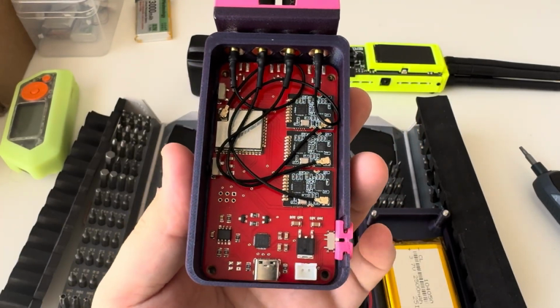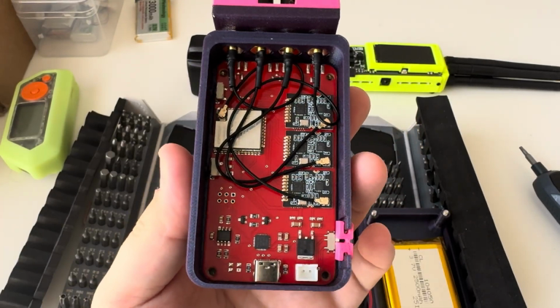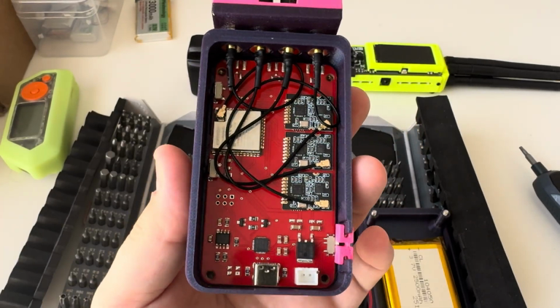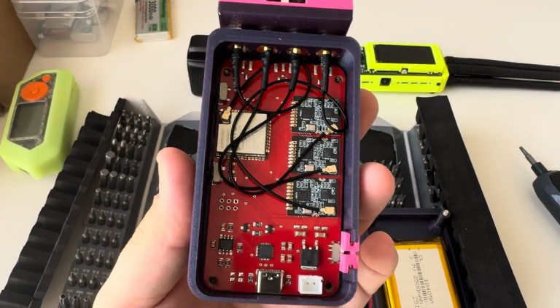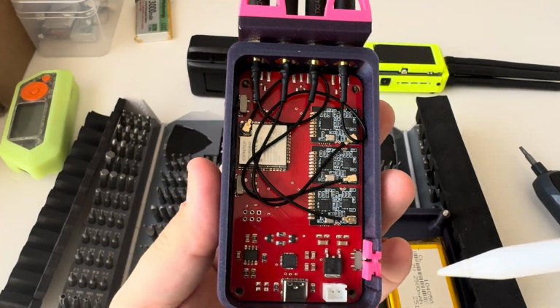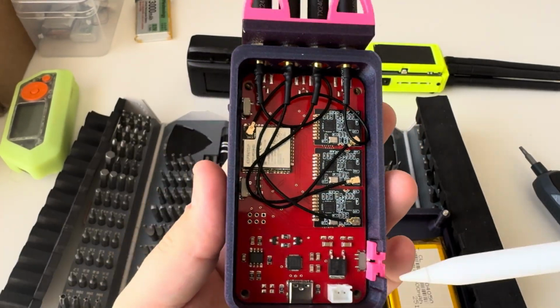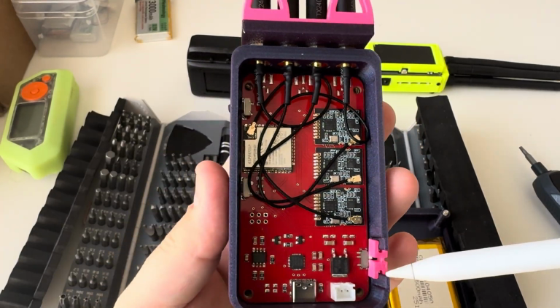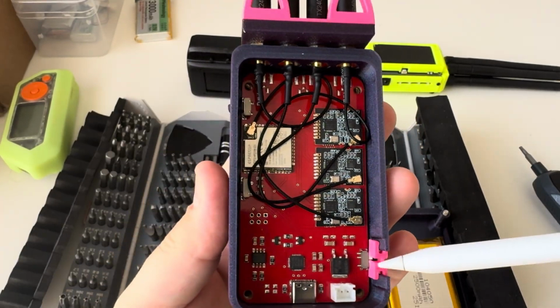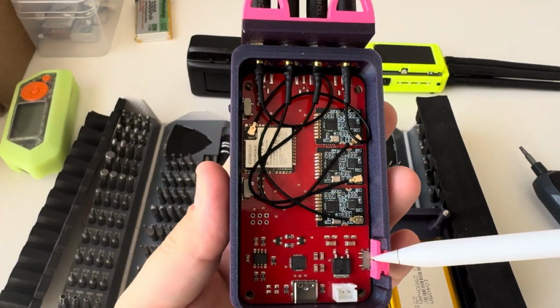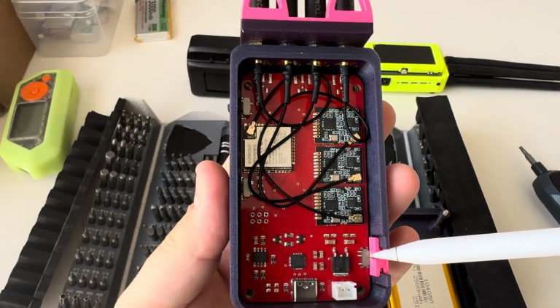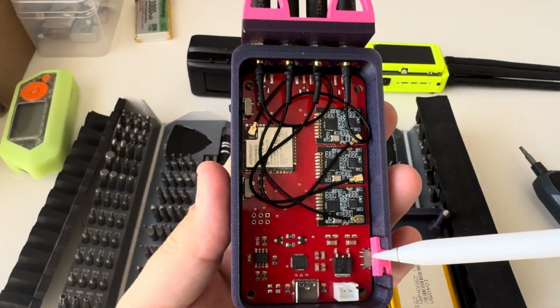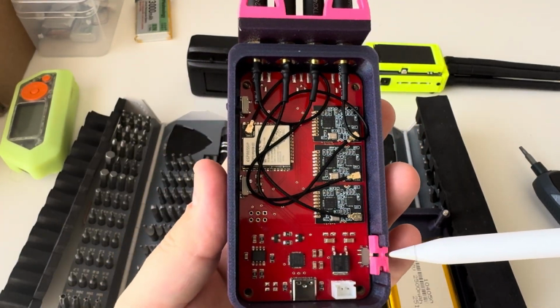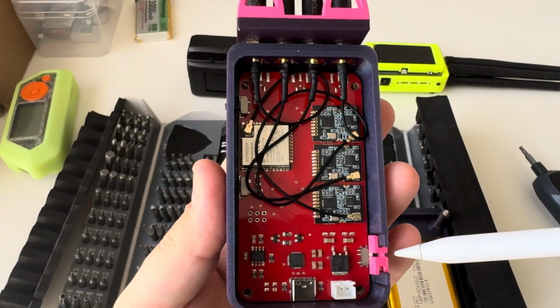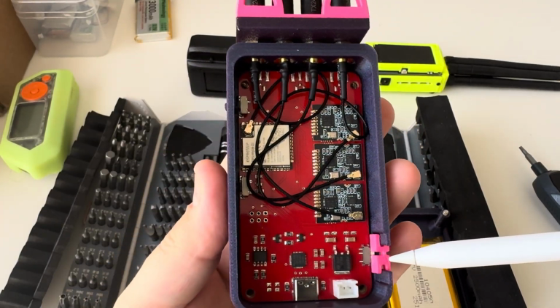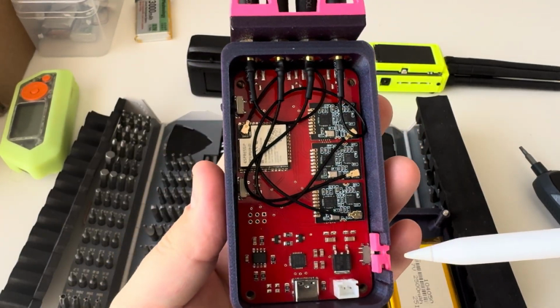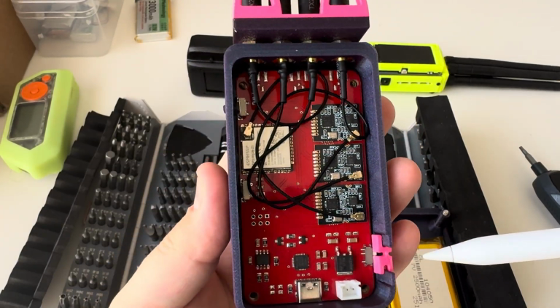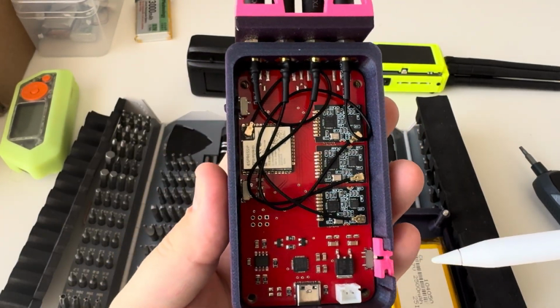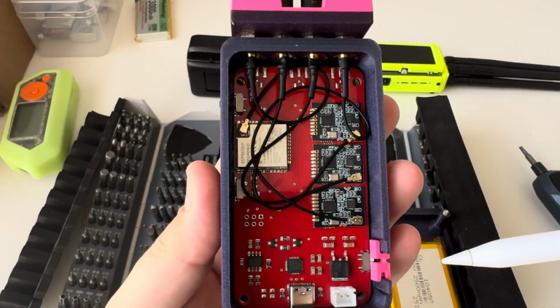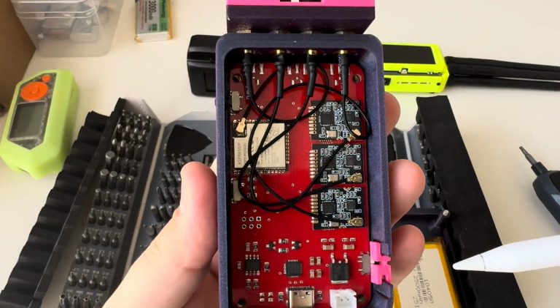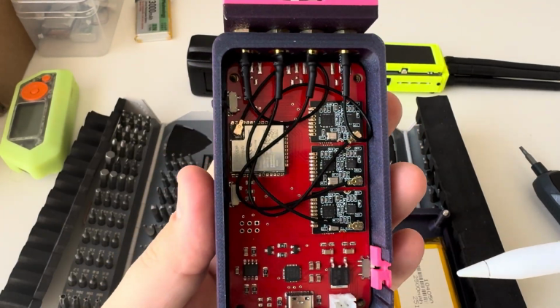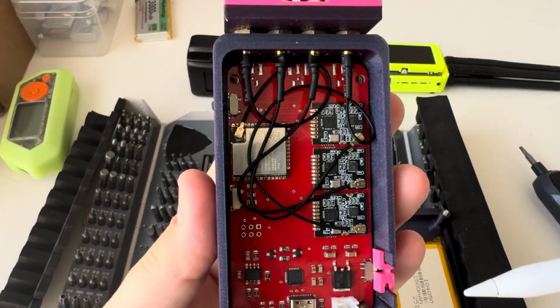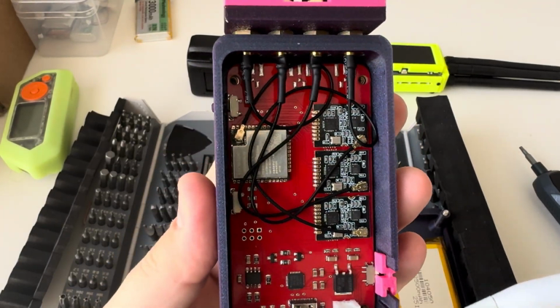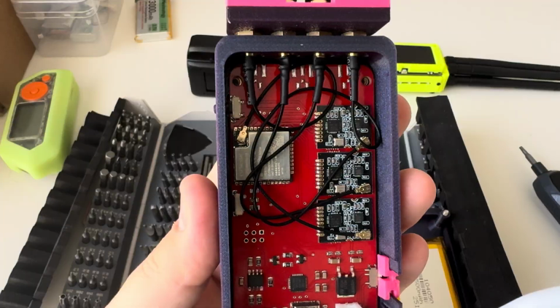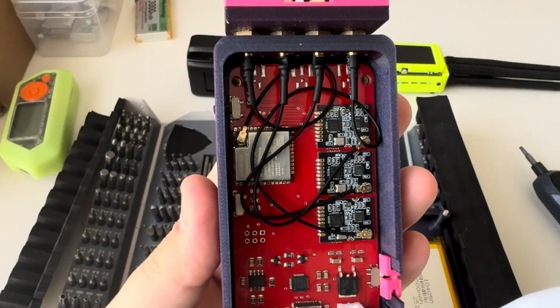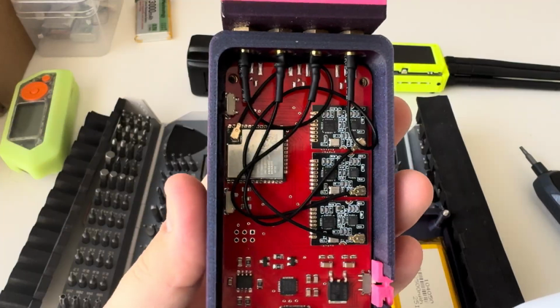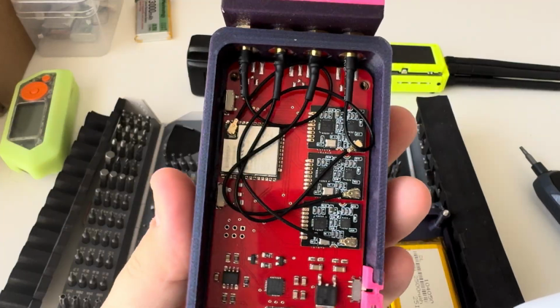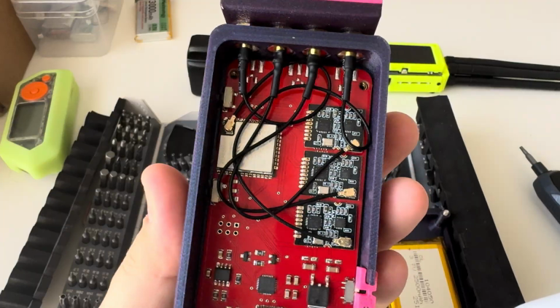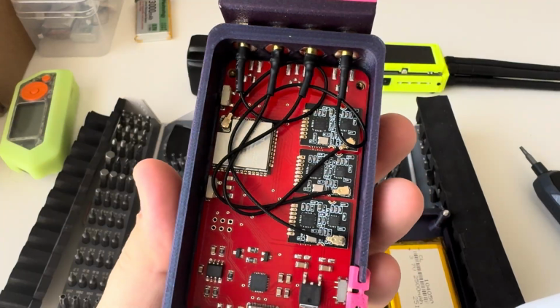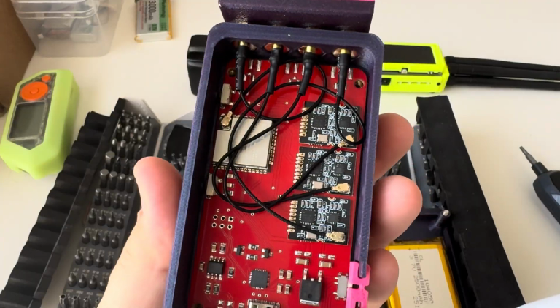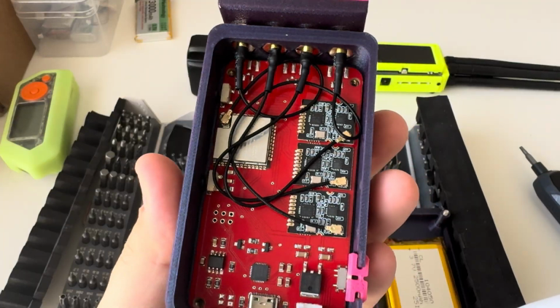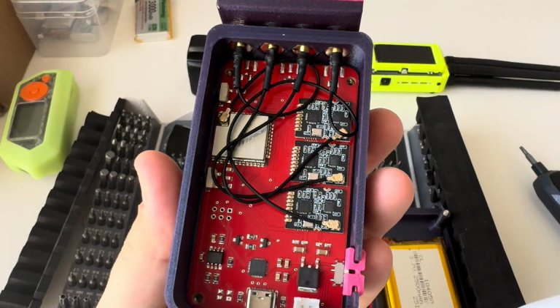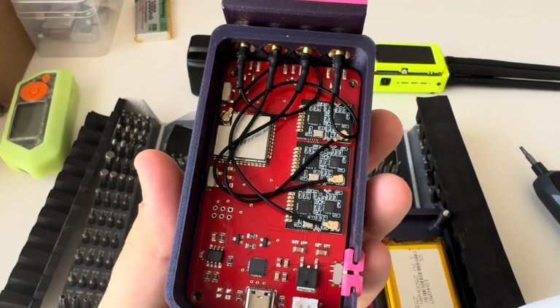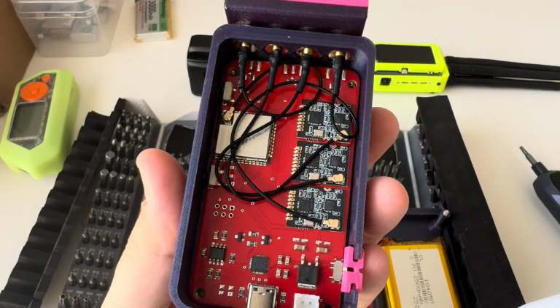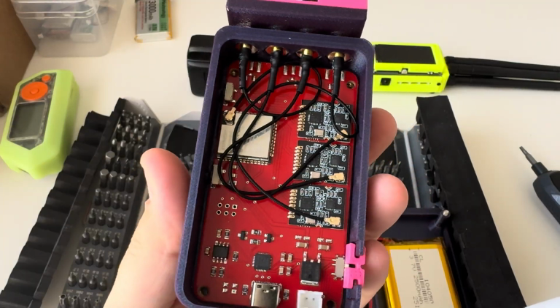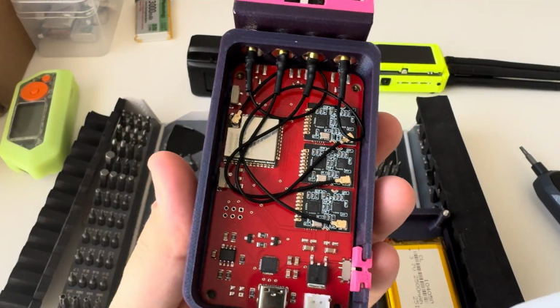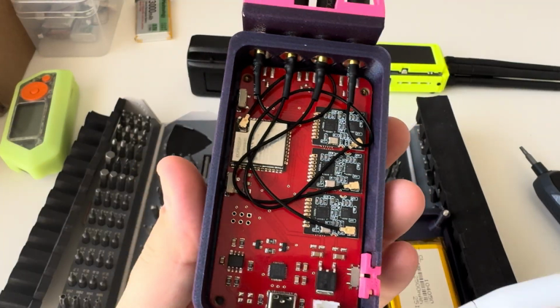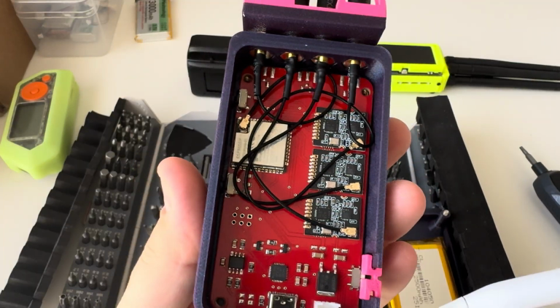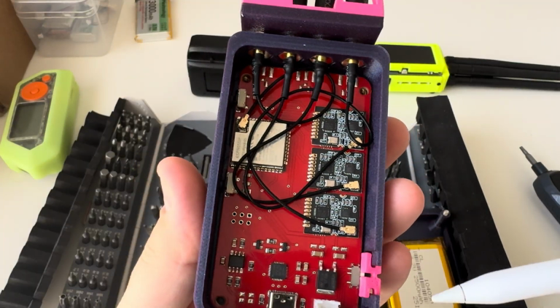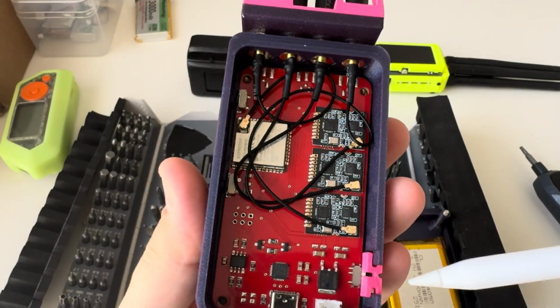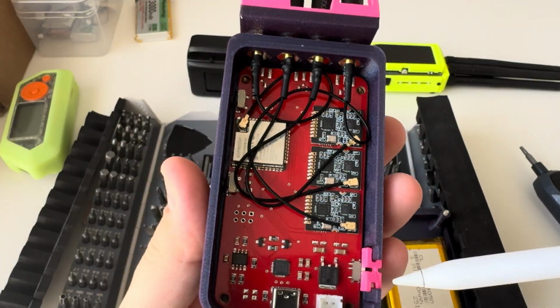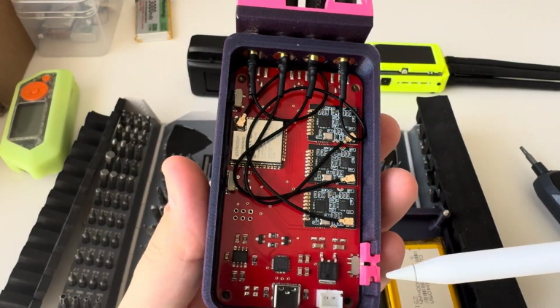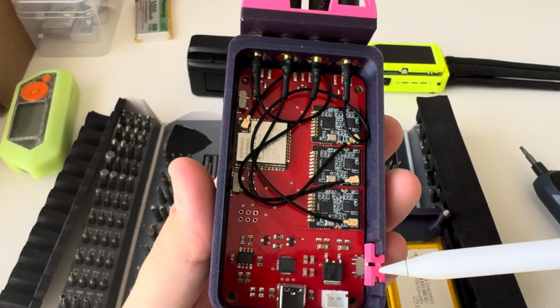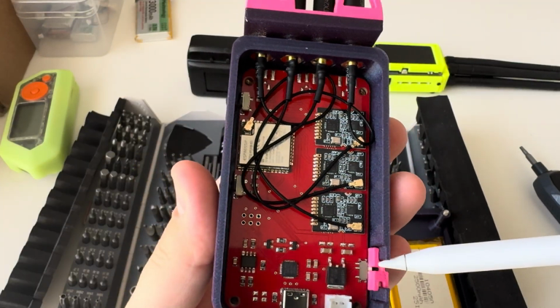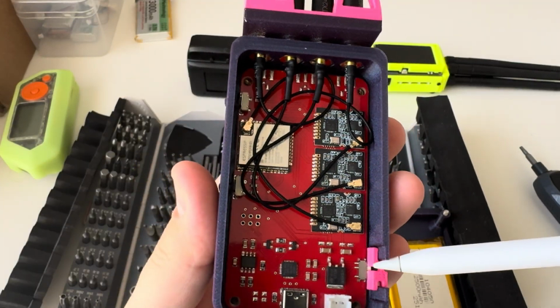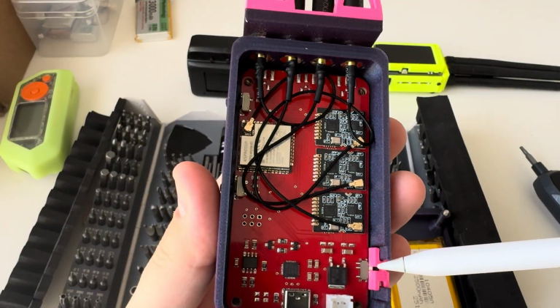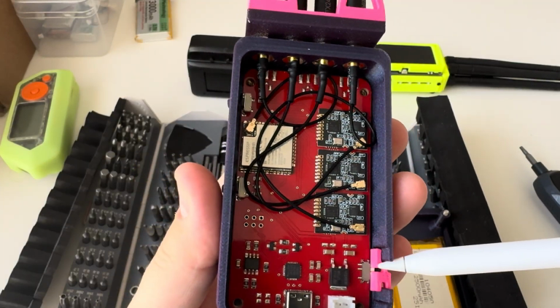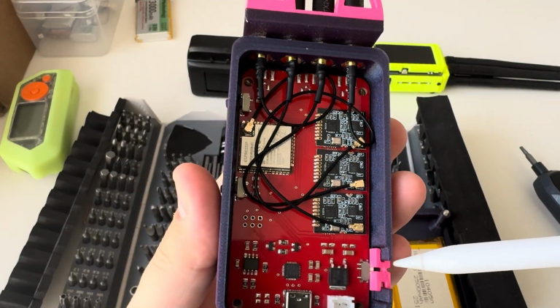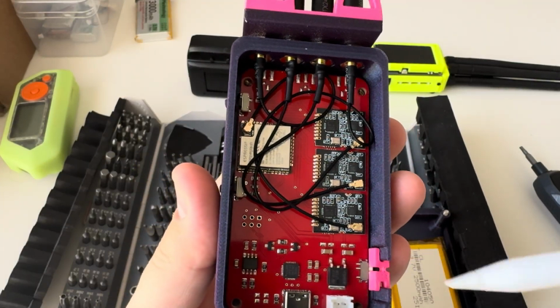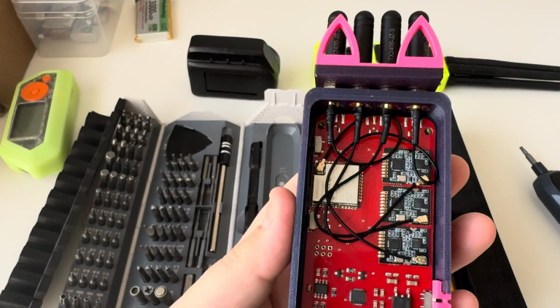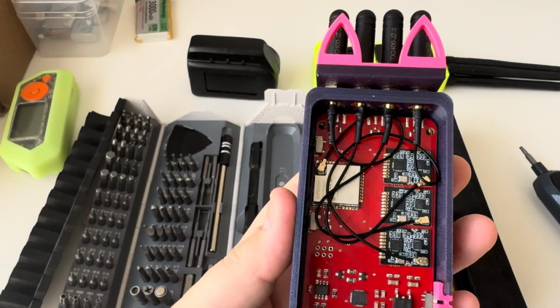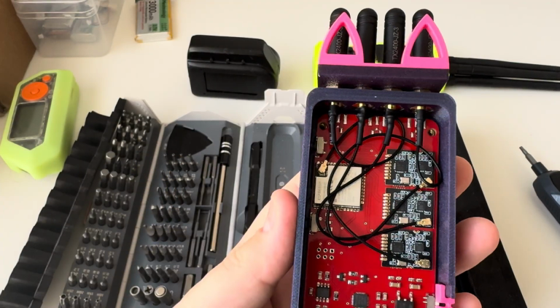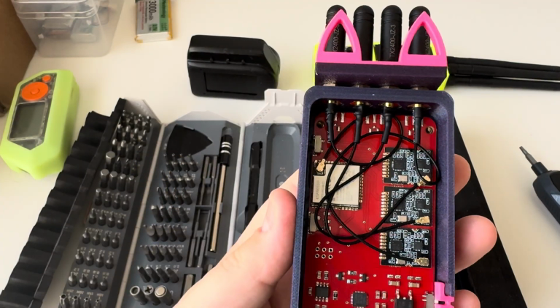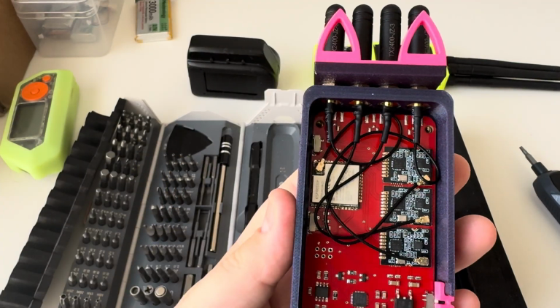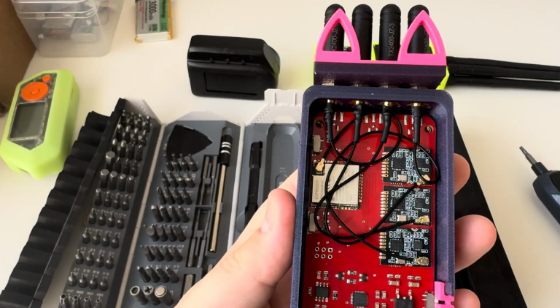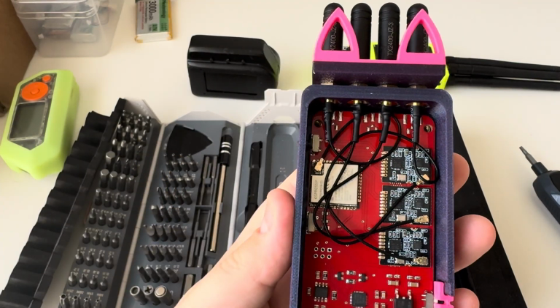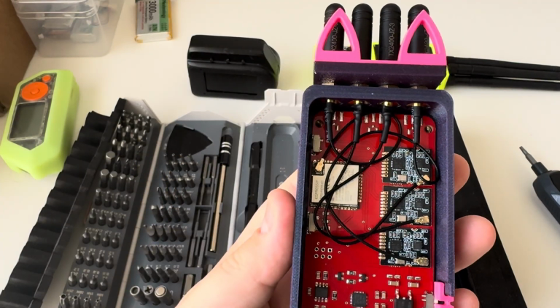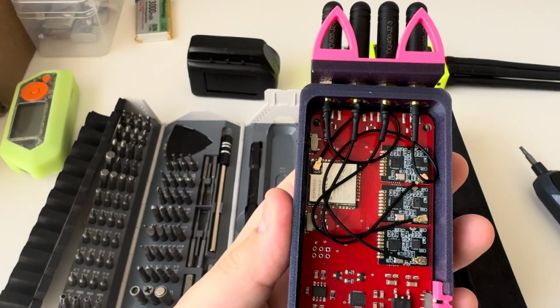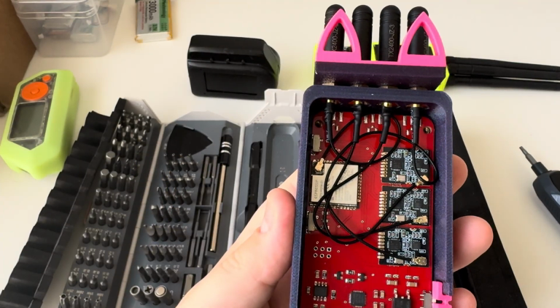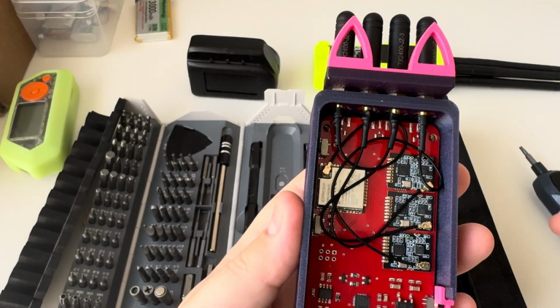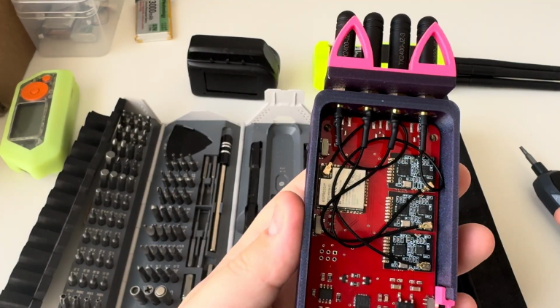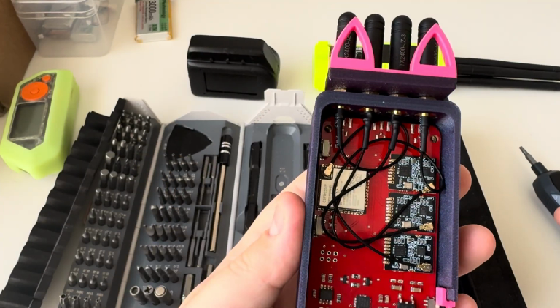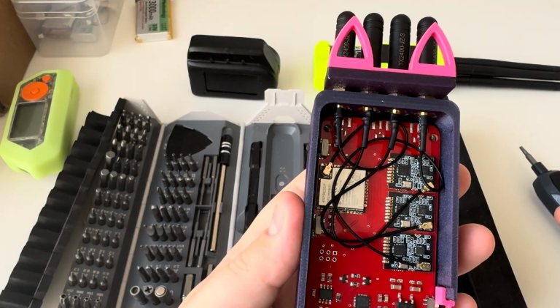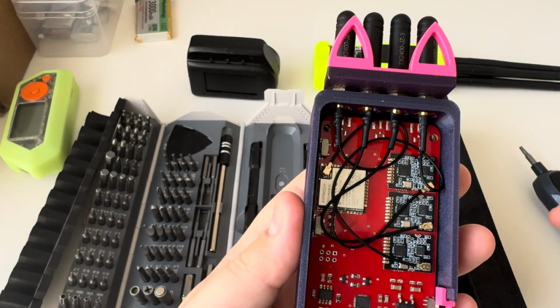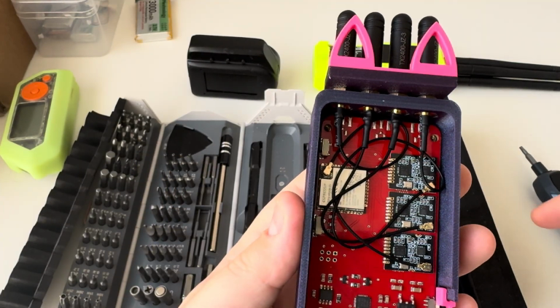Maybe a custom silkscreen will come in another revision of the device, but for right now everything works and it's perfect.